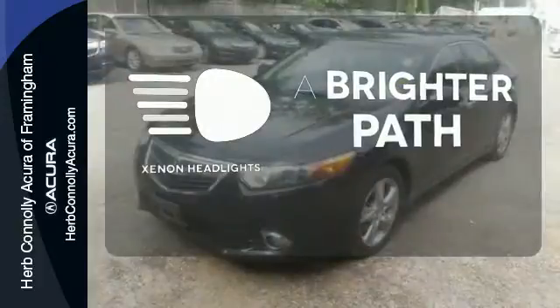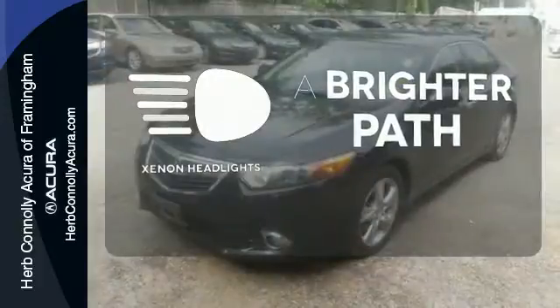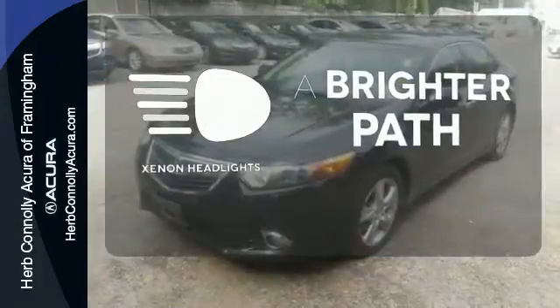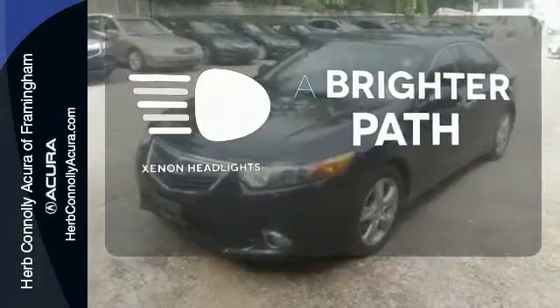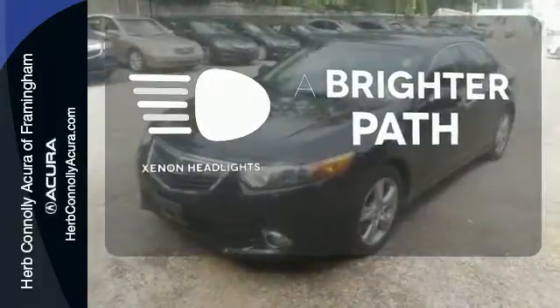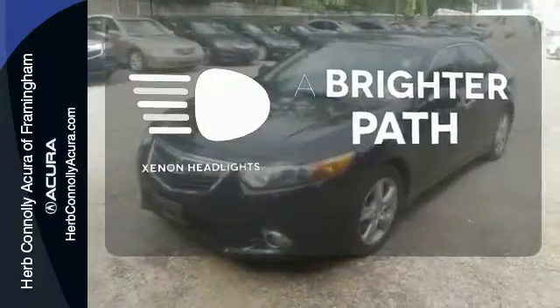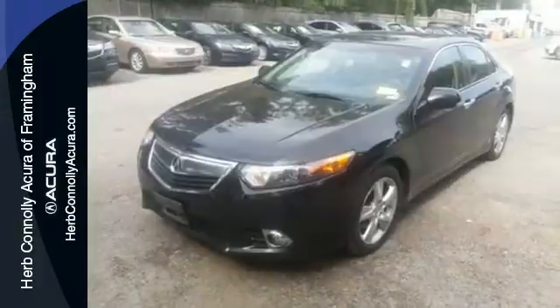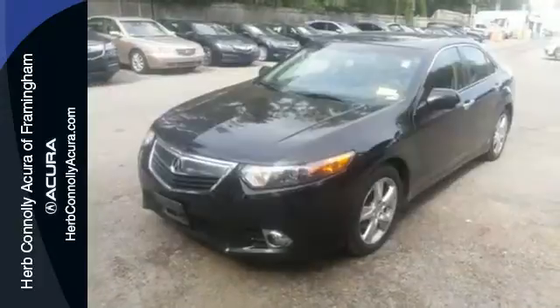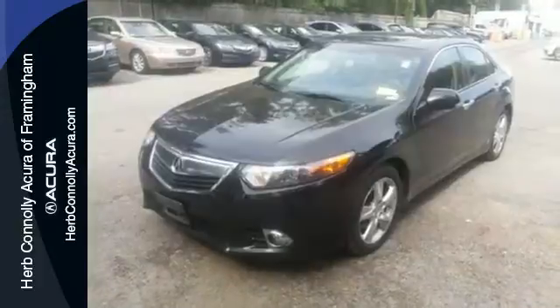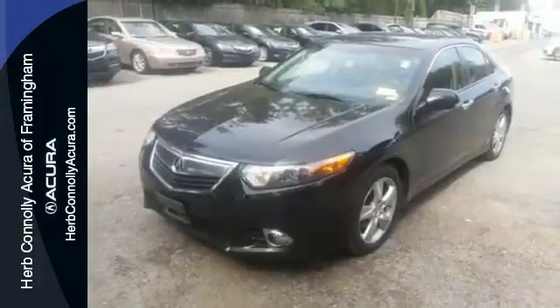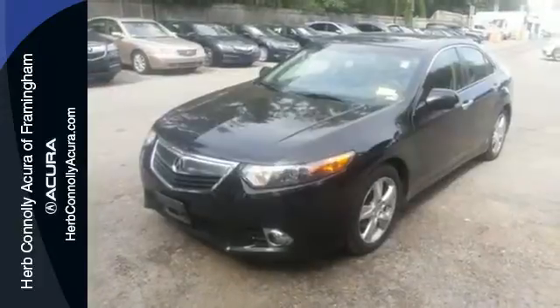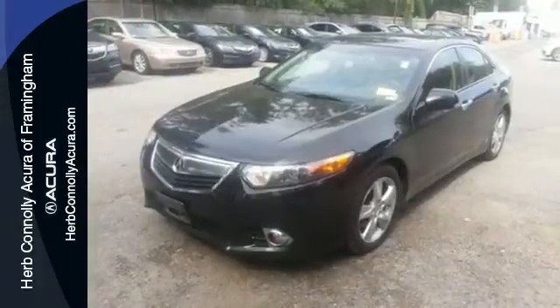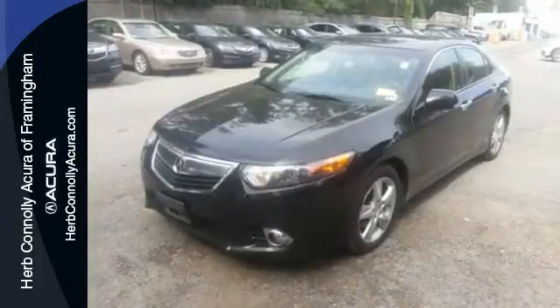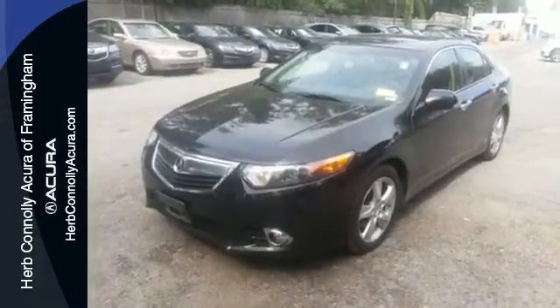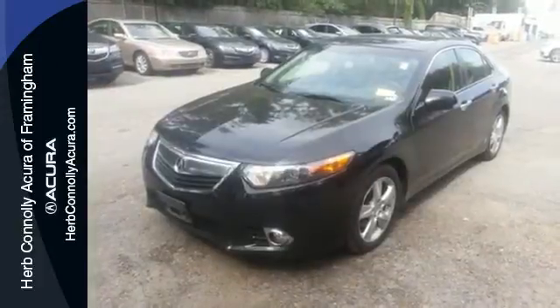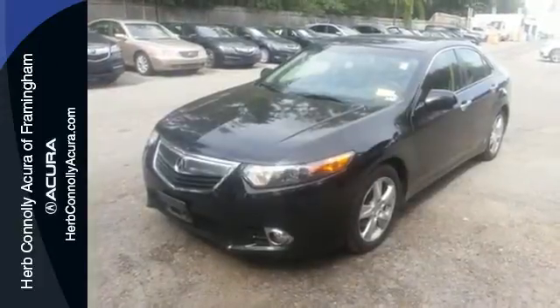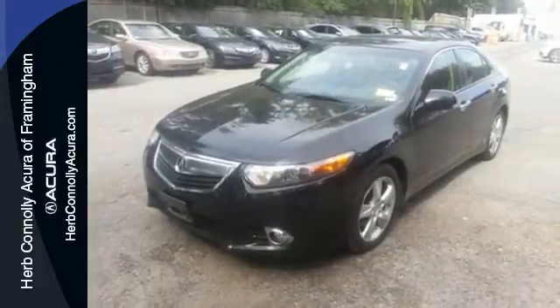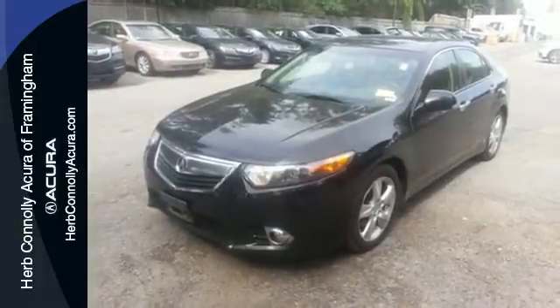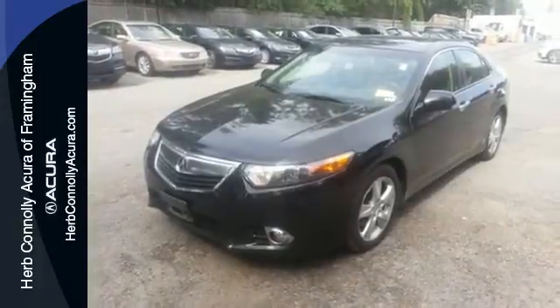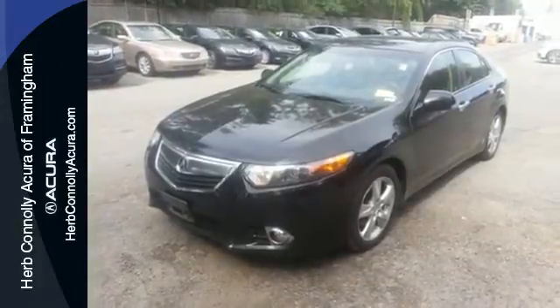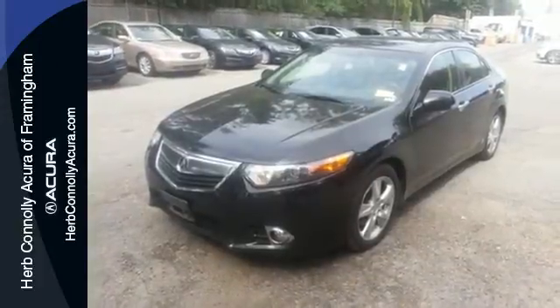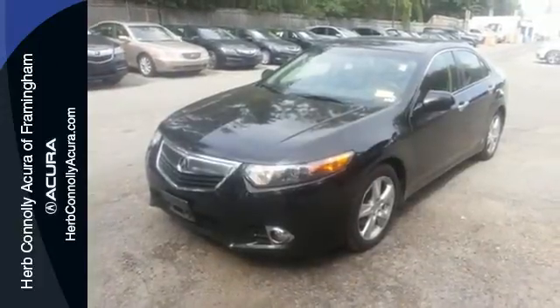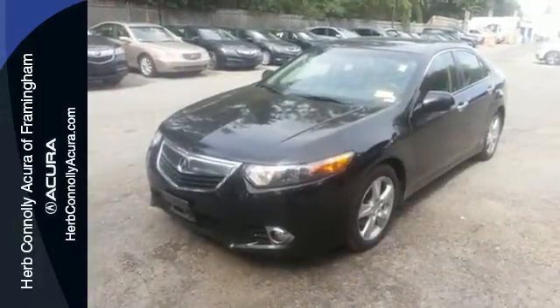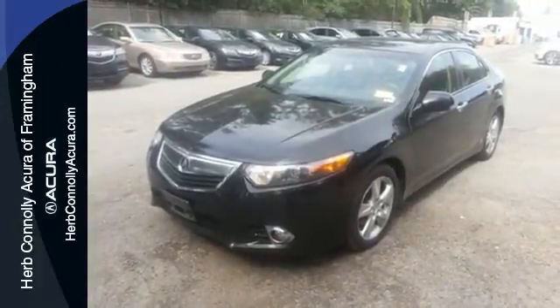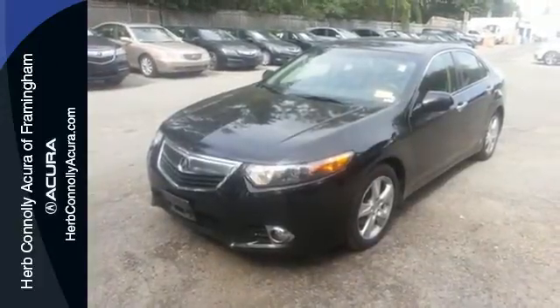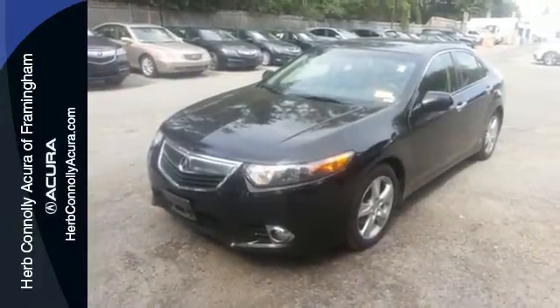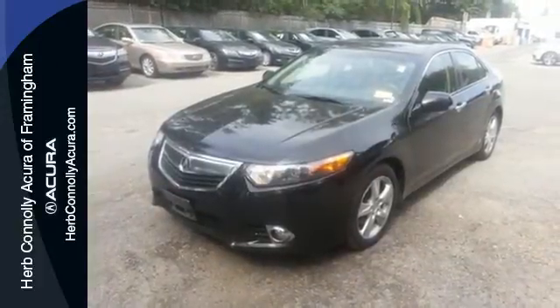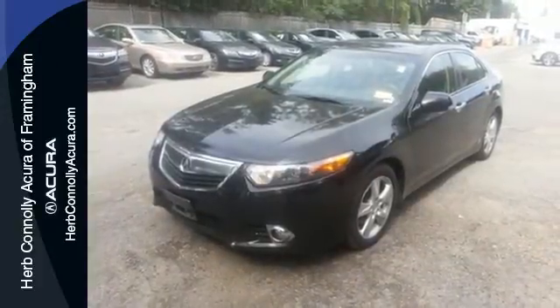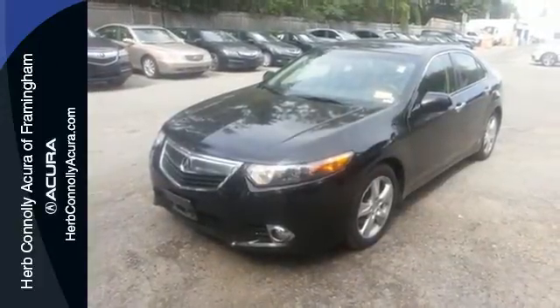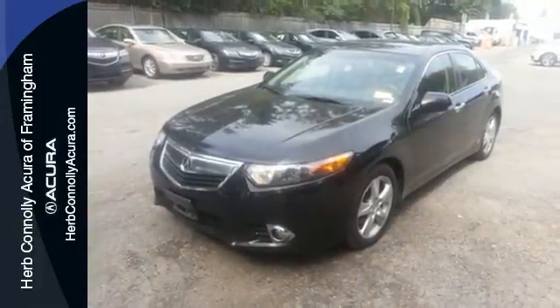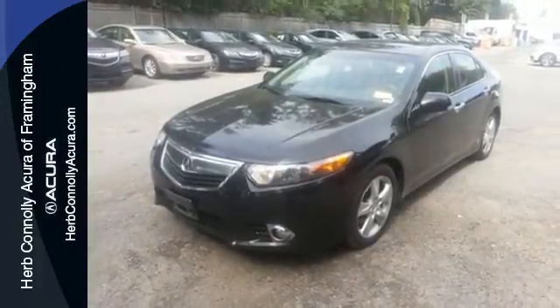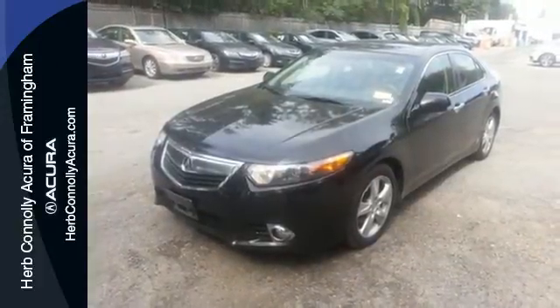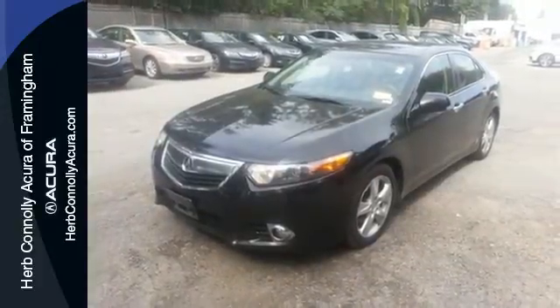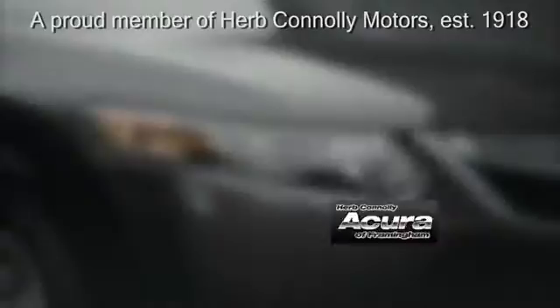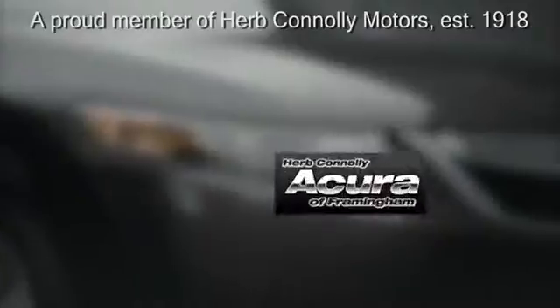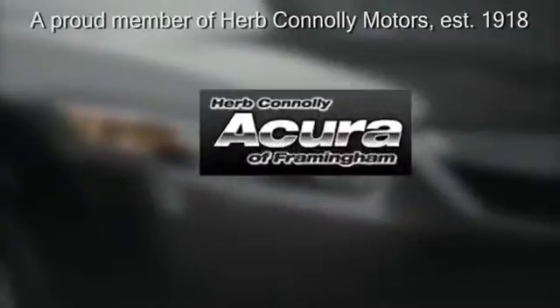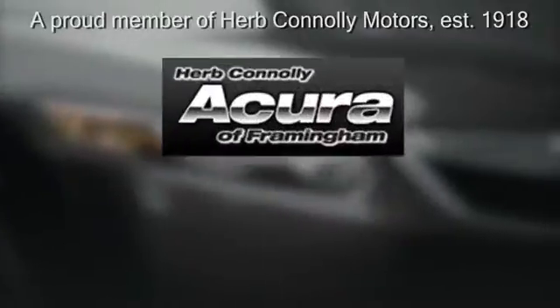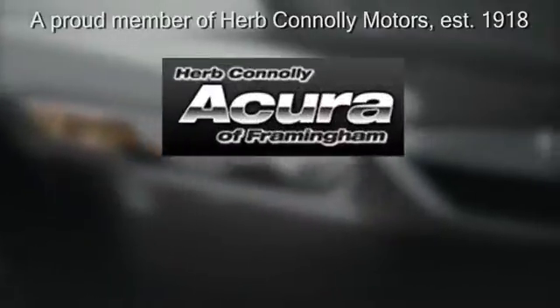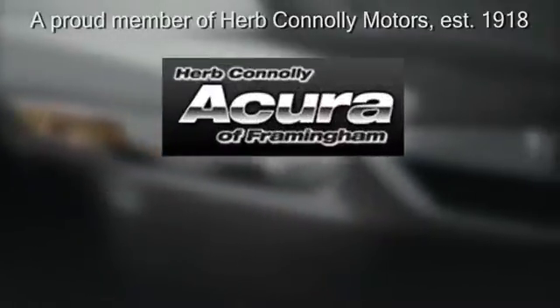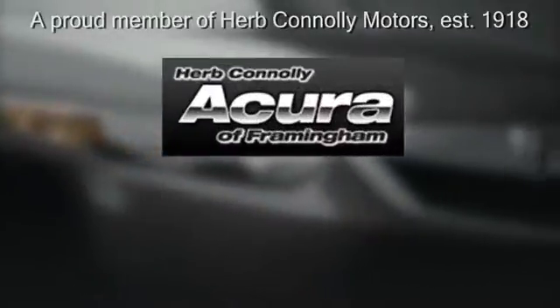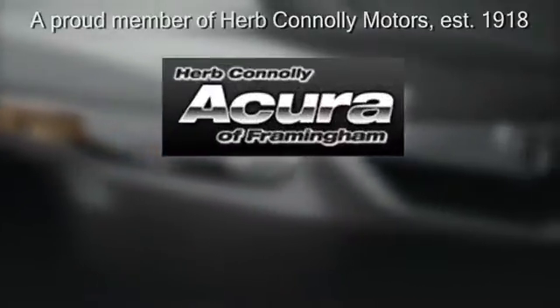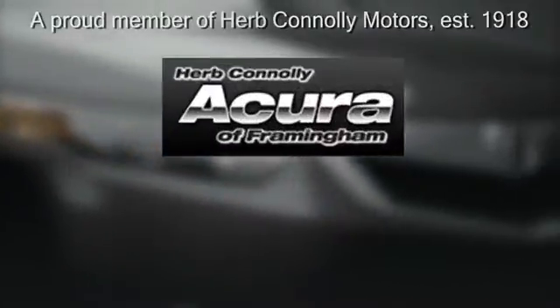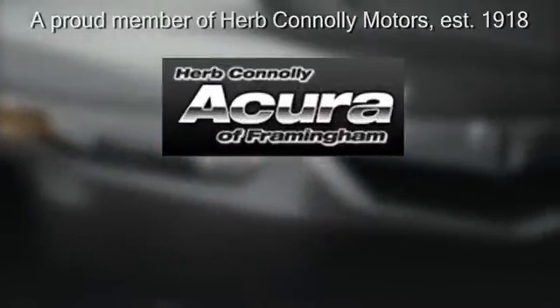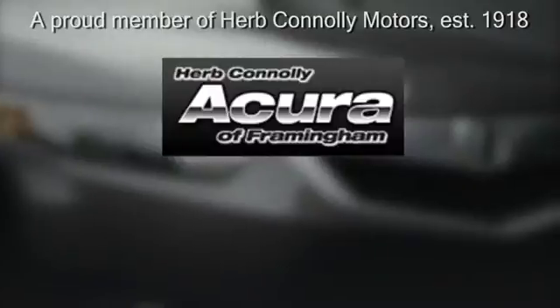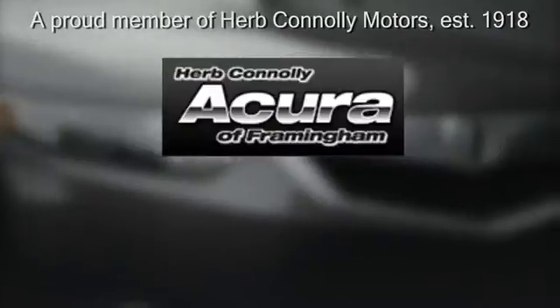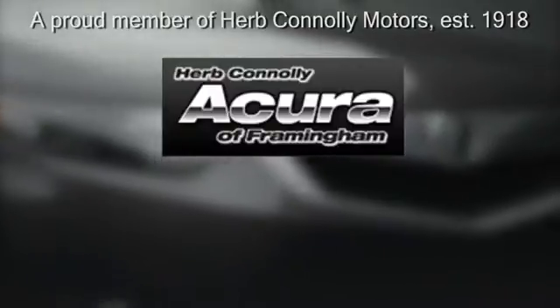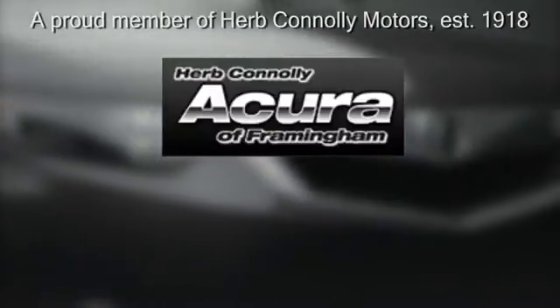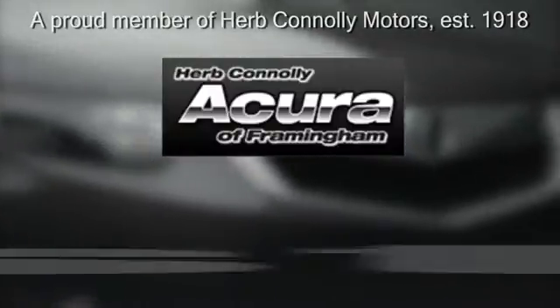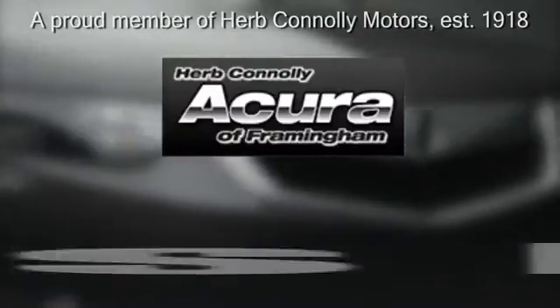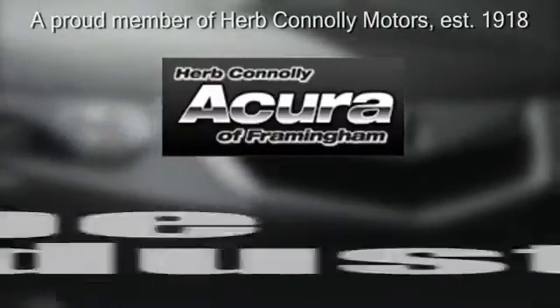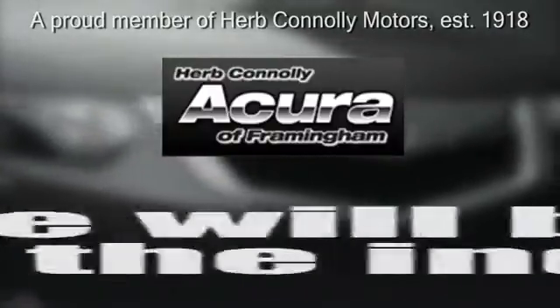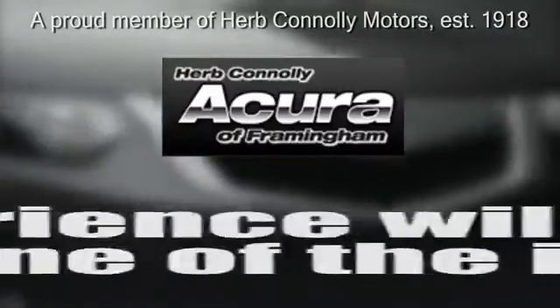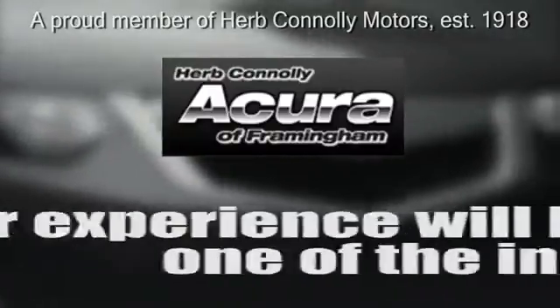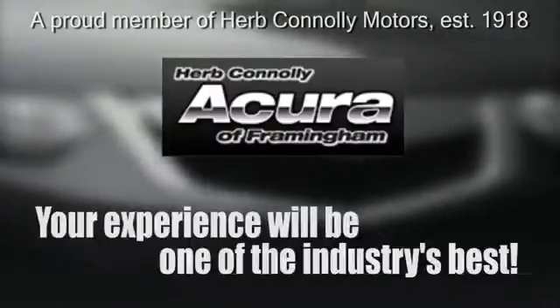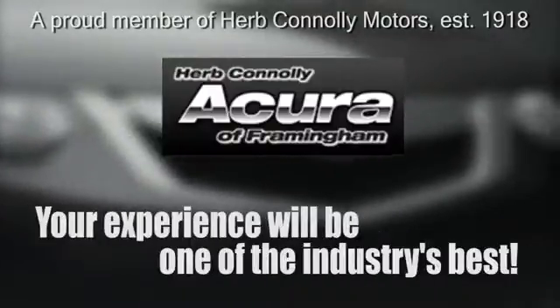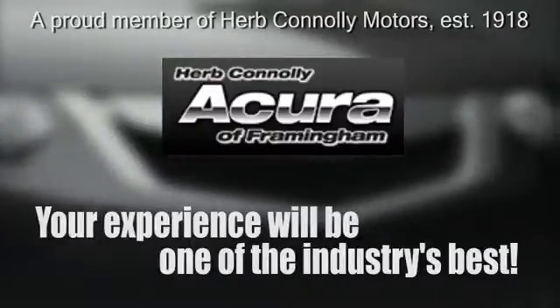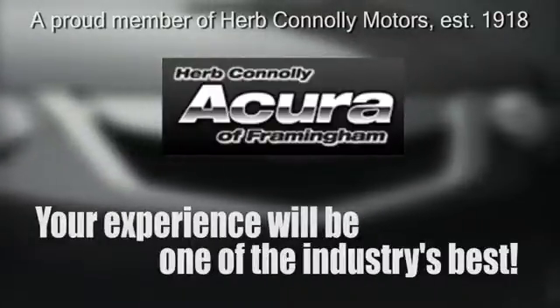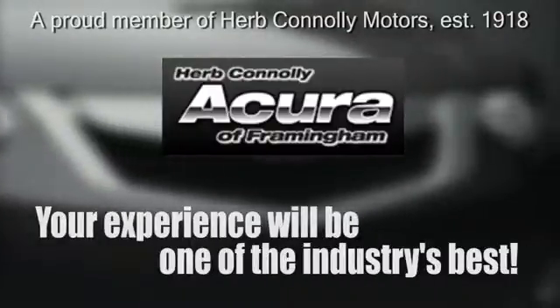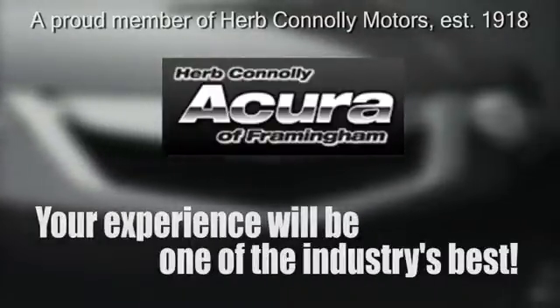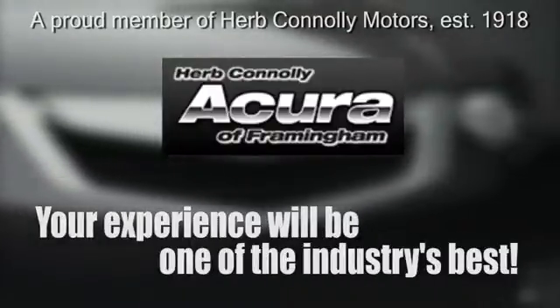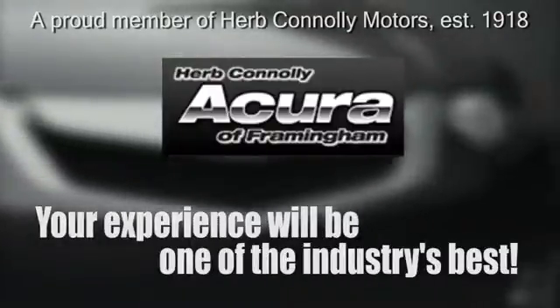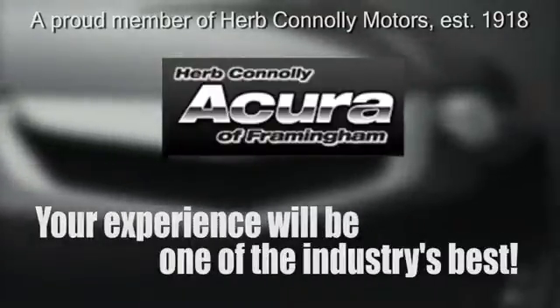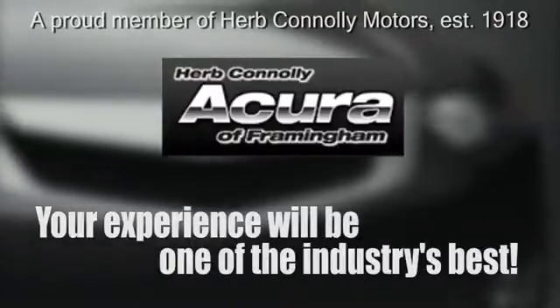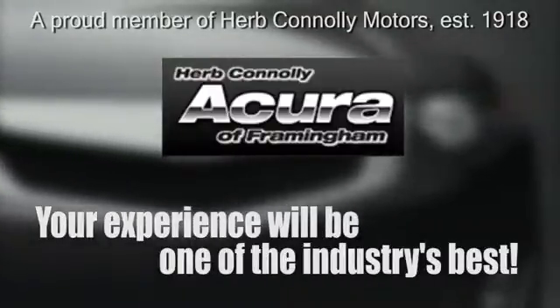Come in for a test drive today. Herb Connolly Acura — meeting and exceeding expectations one customer at a time.